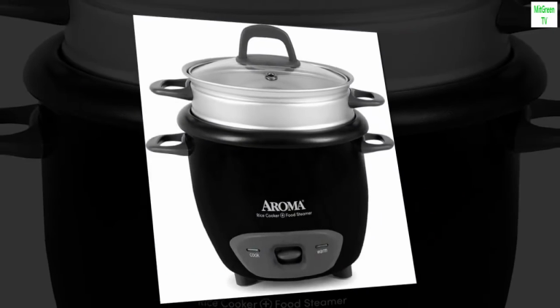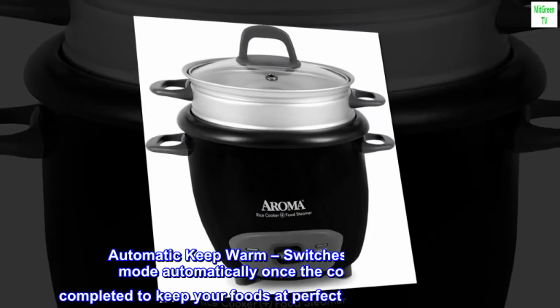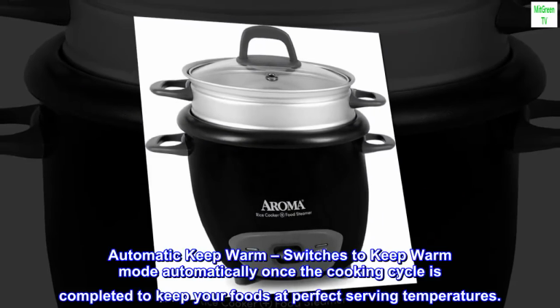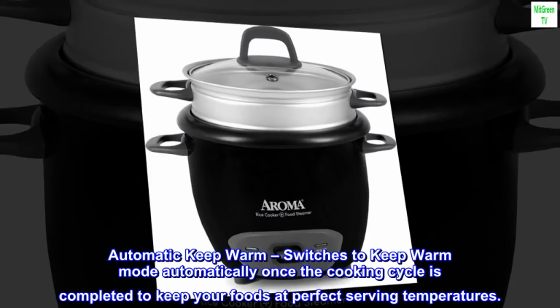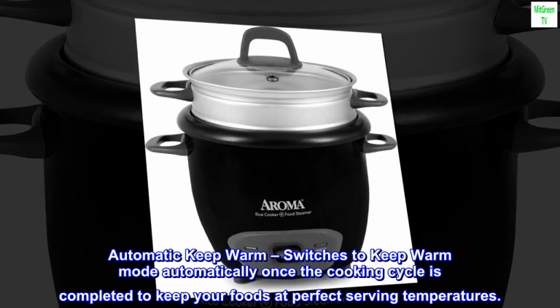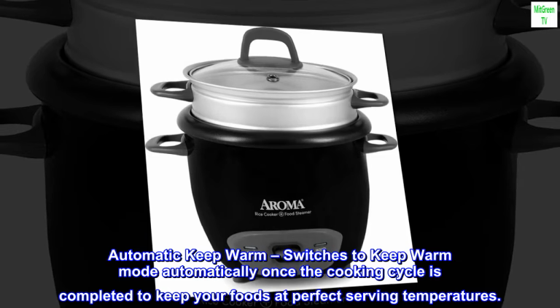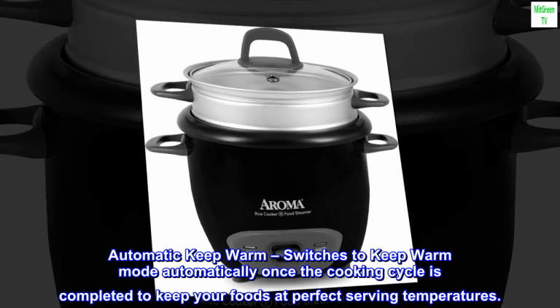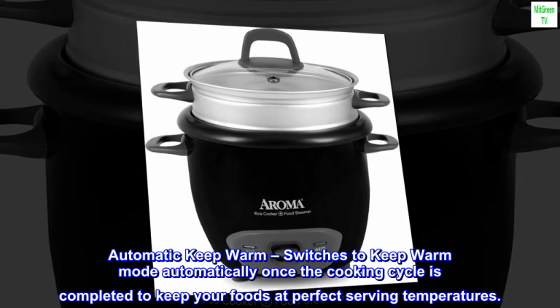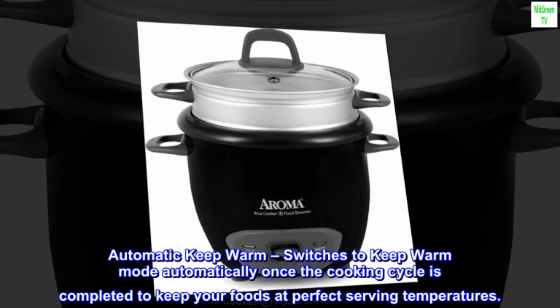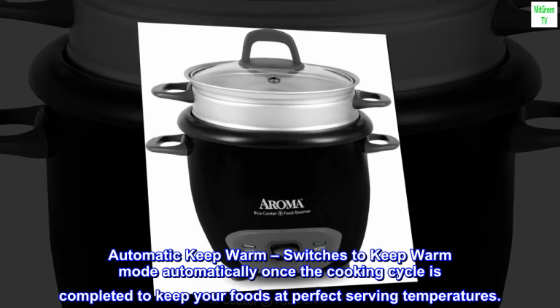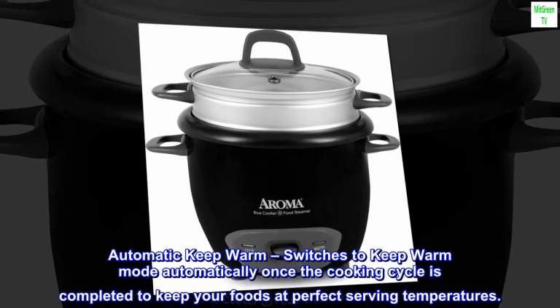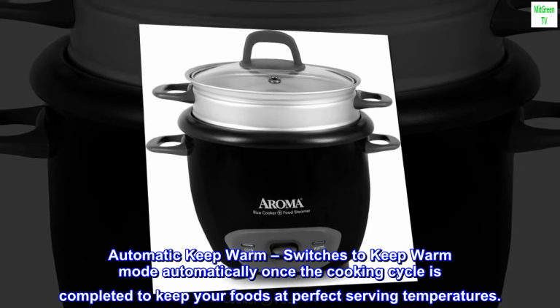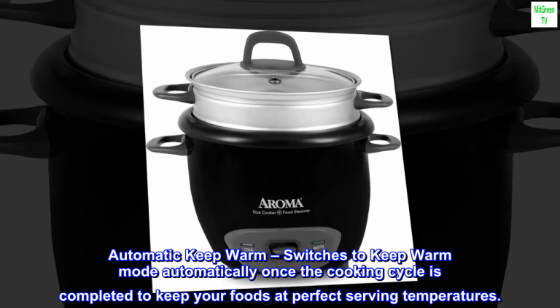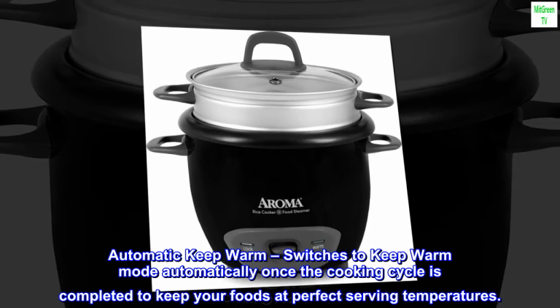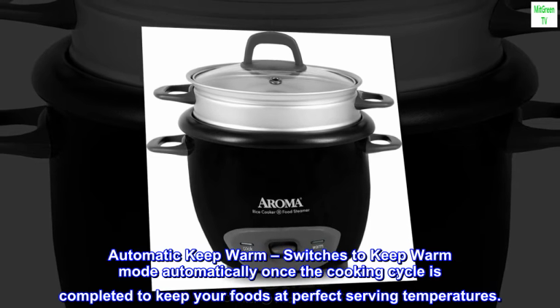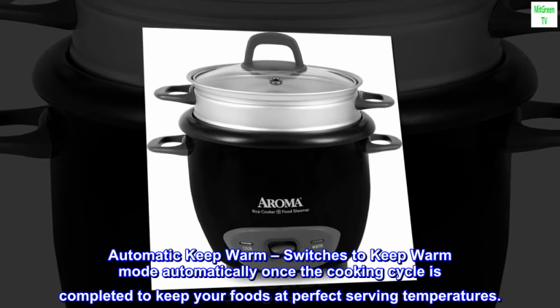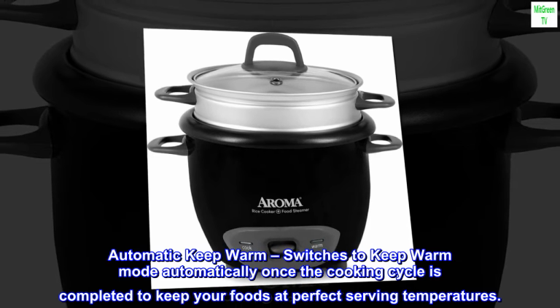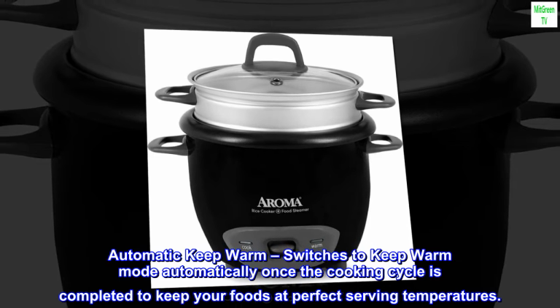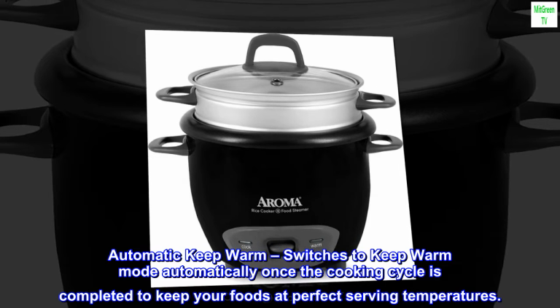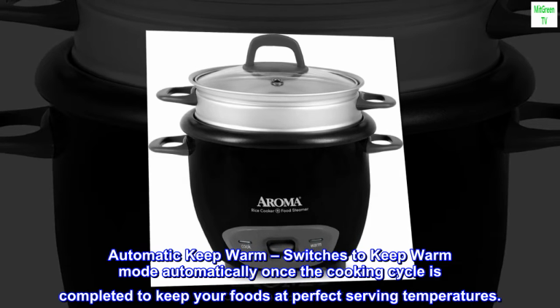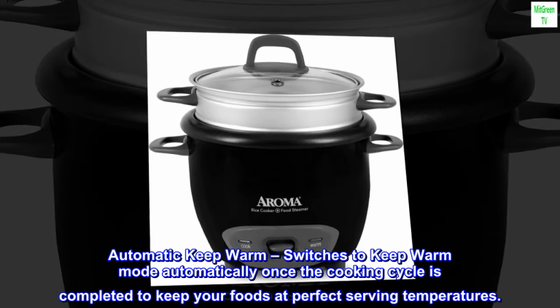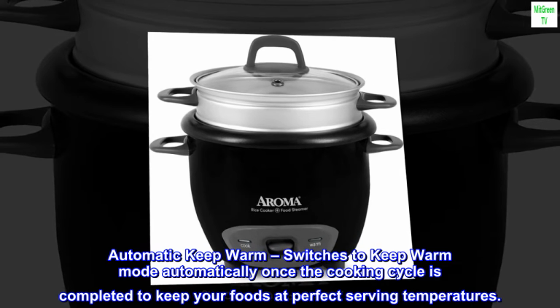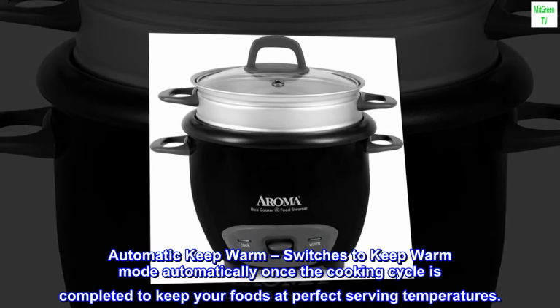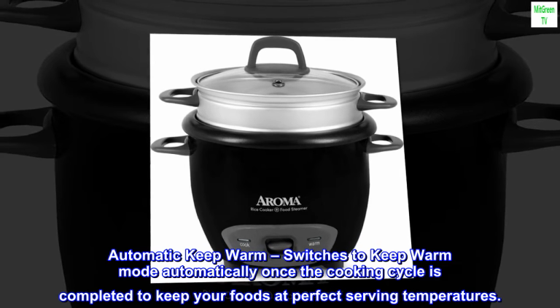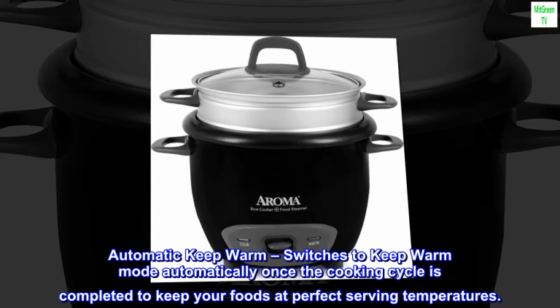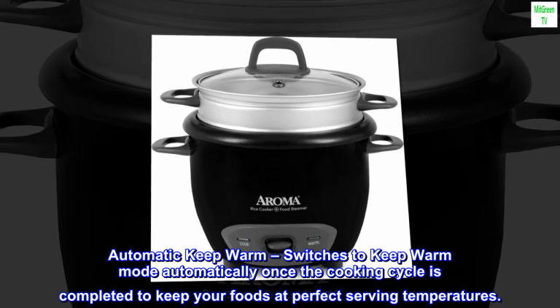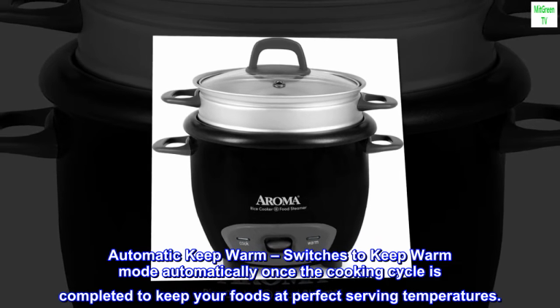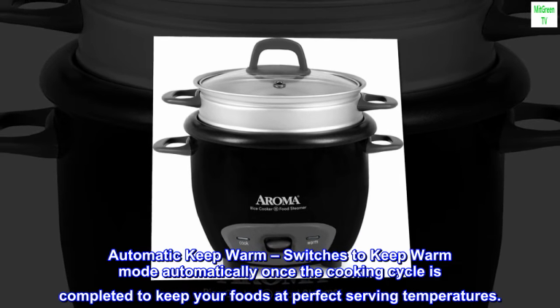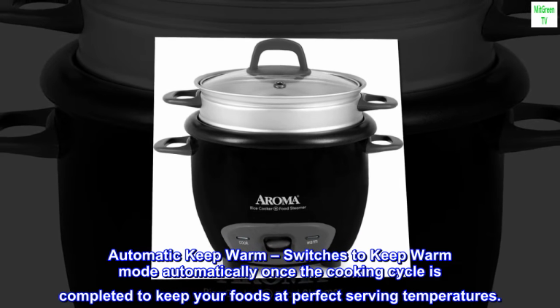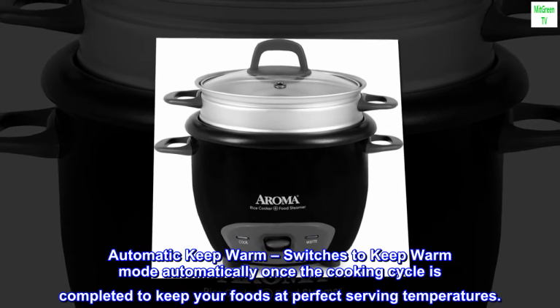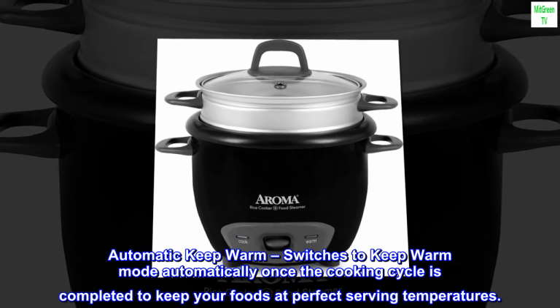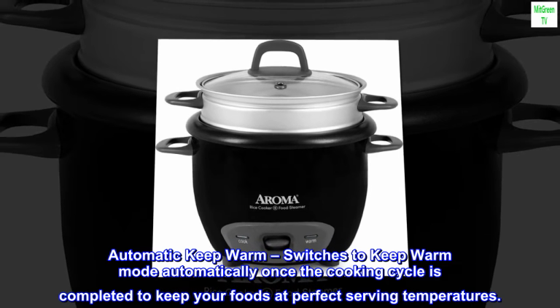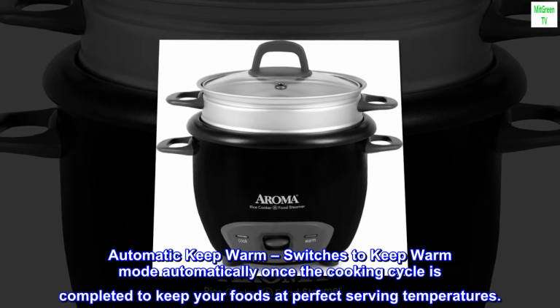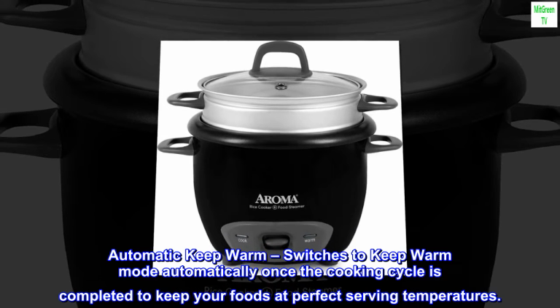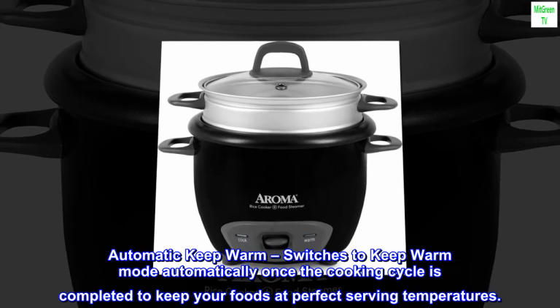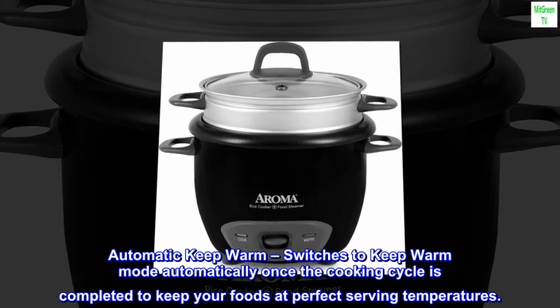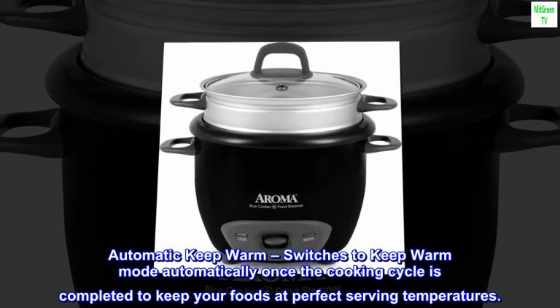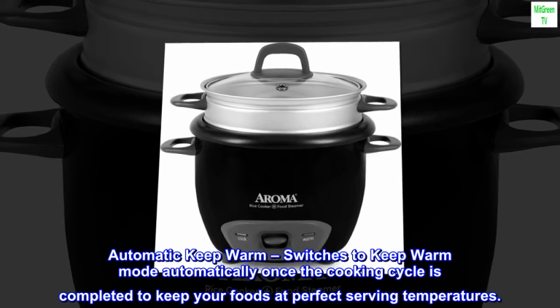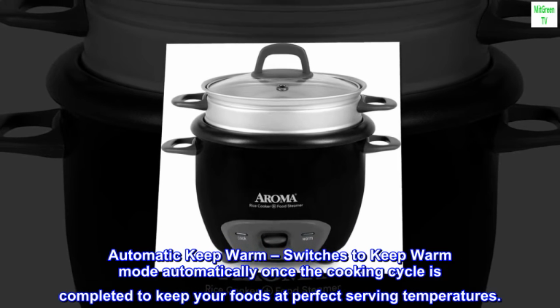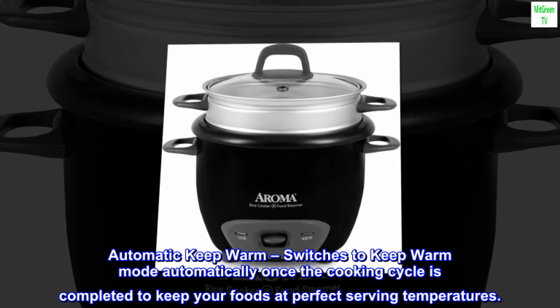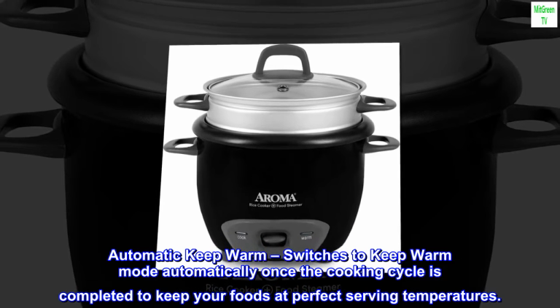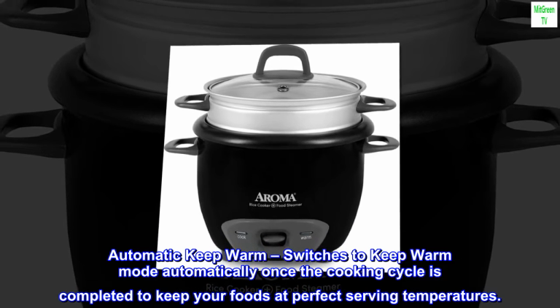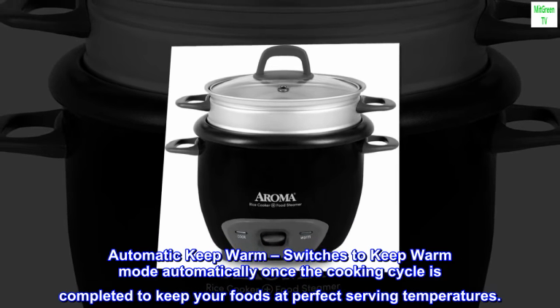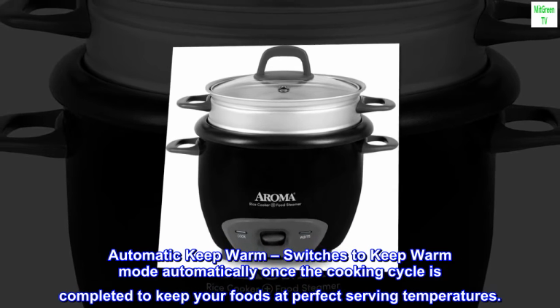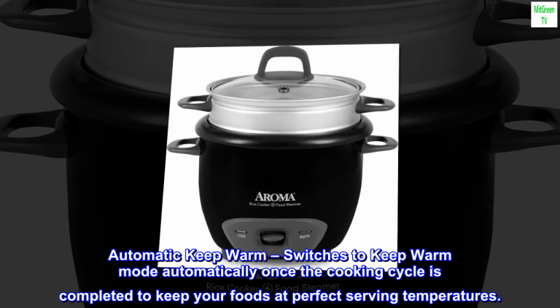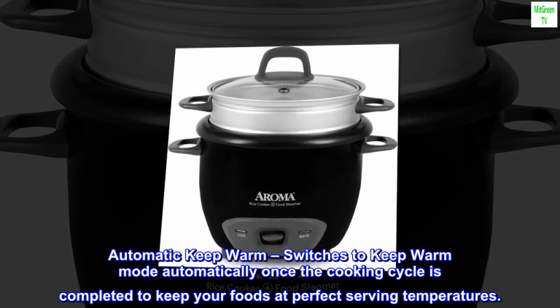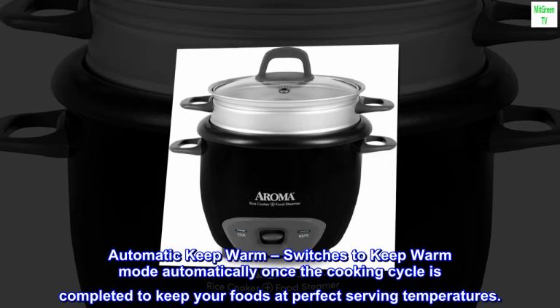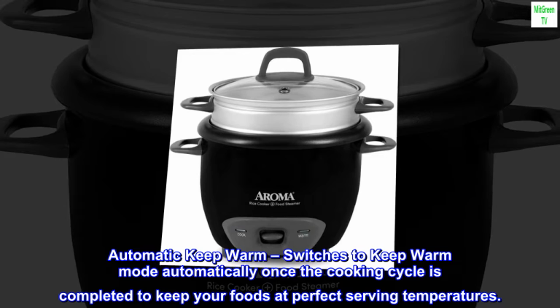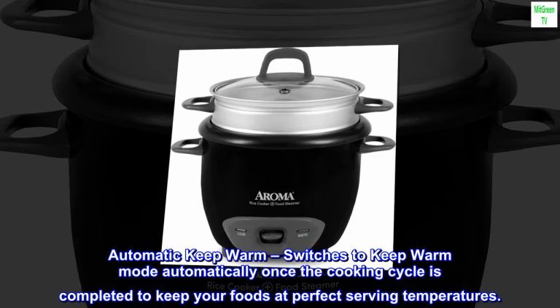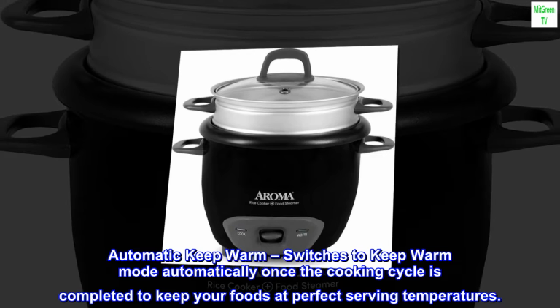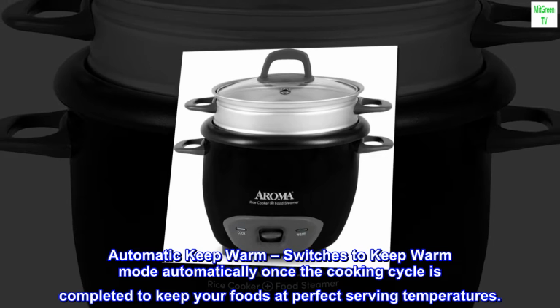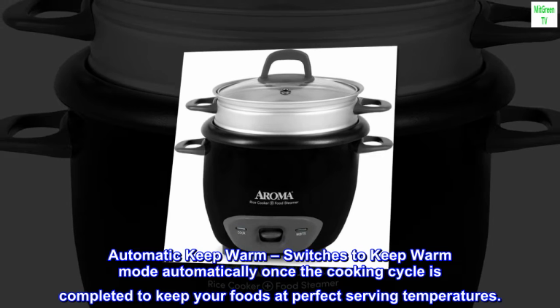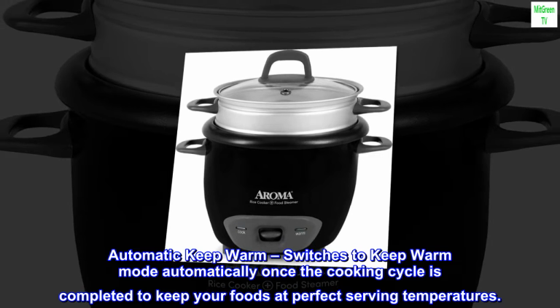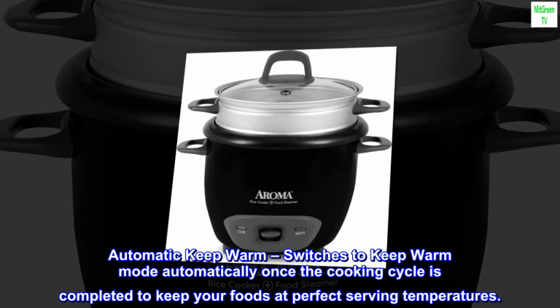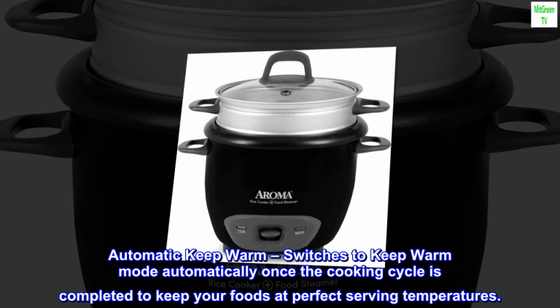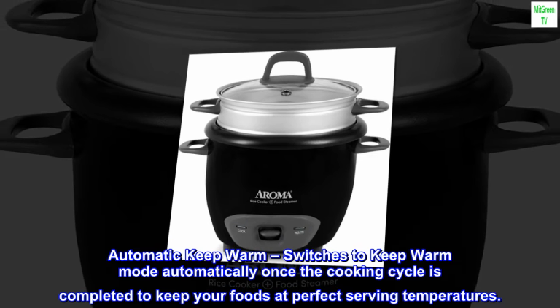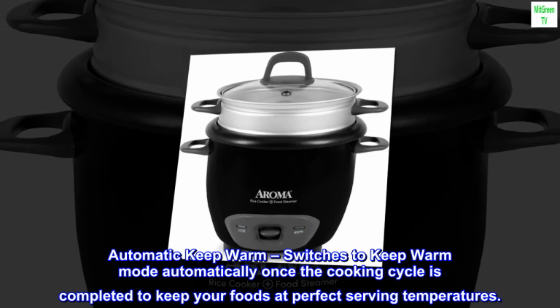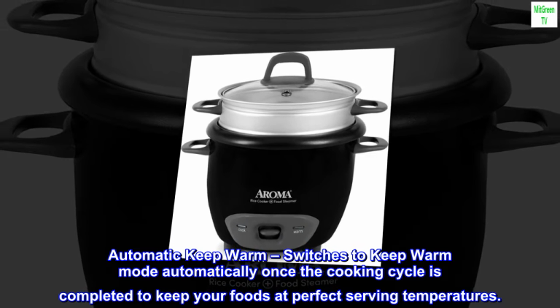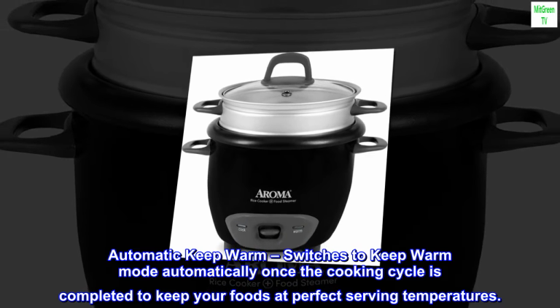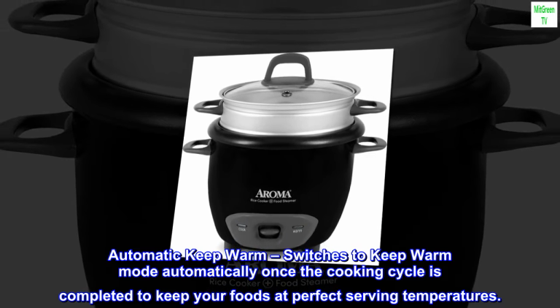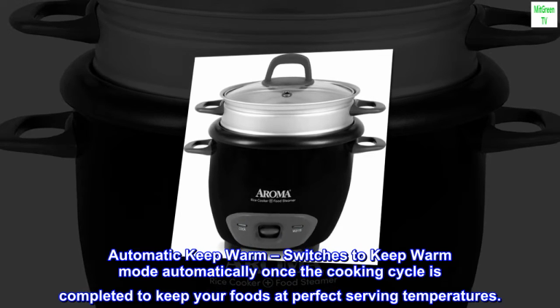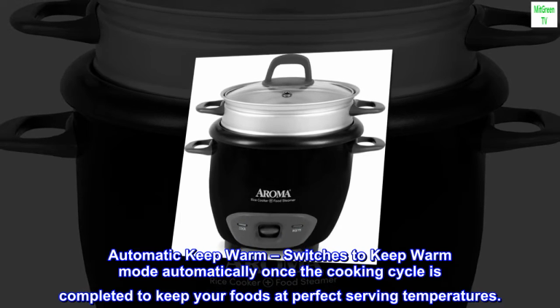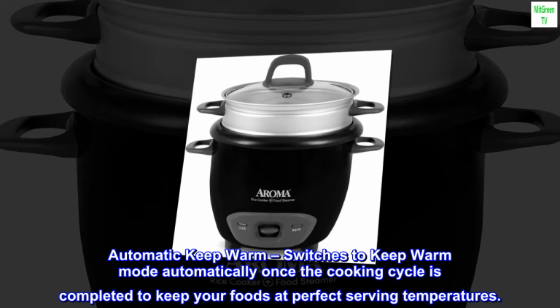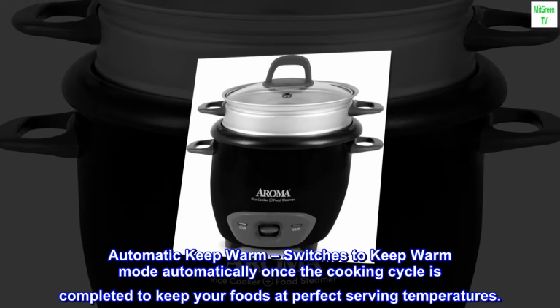Automatic keep warm. Switches to keep warm mode automatically once the cooking cycle is completed, to keep your foods at perfect serving temperatures.